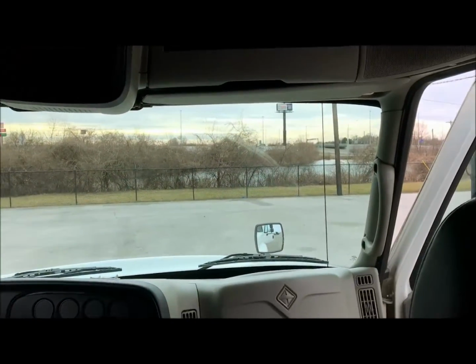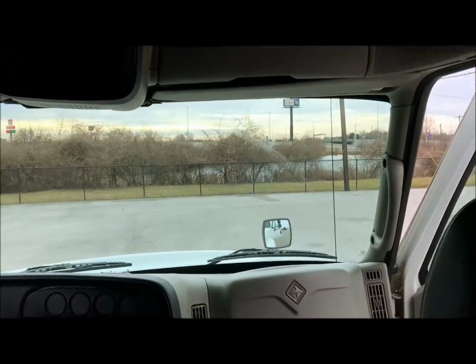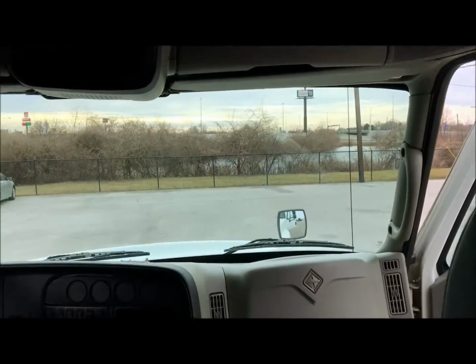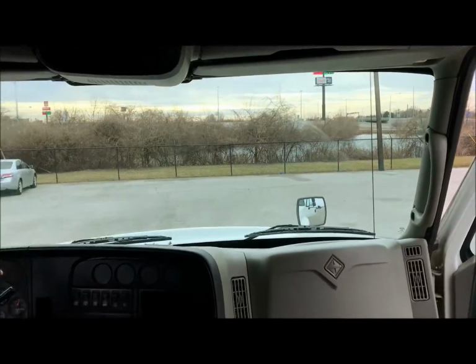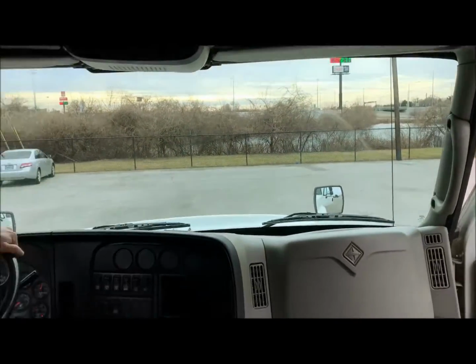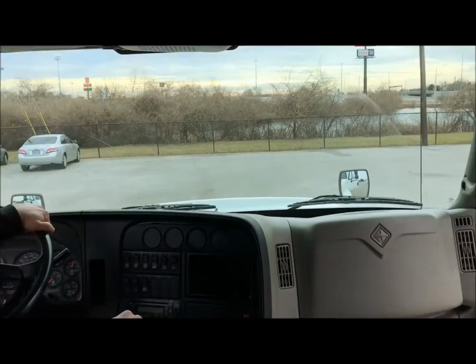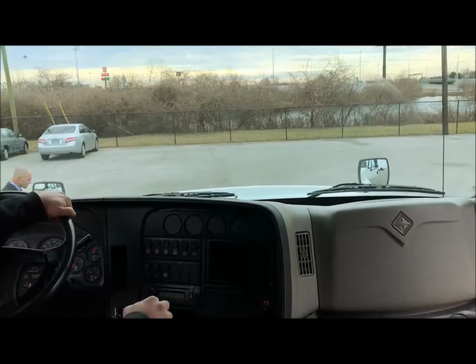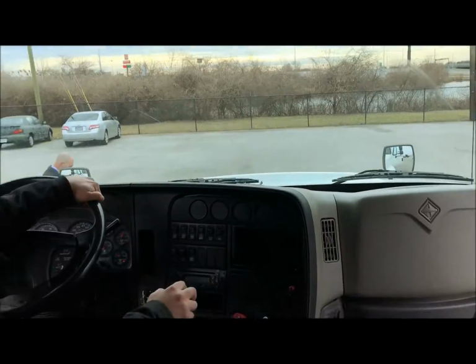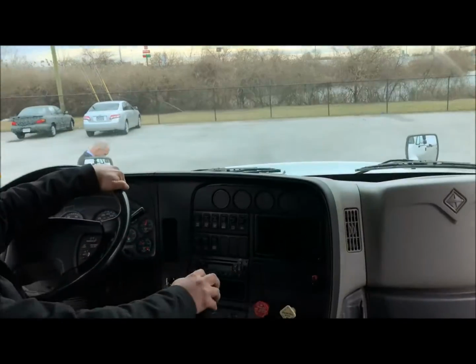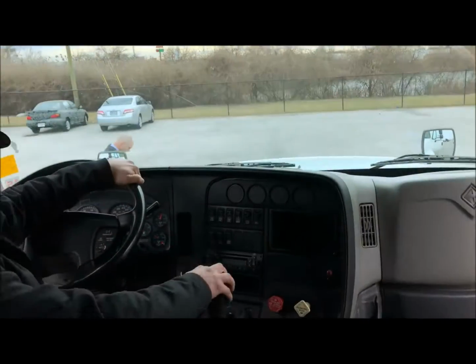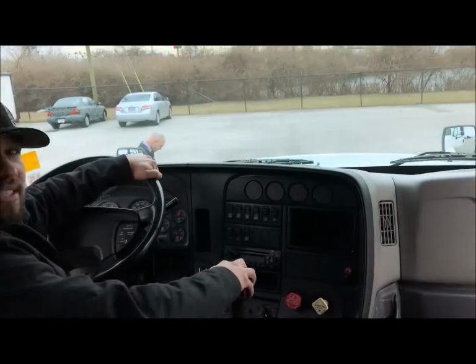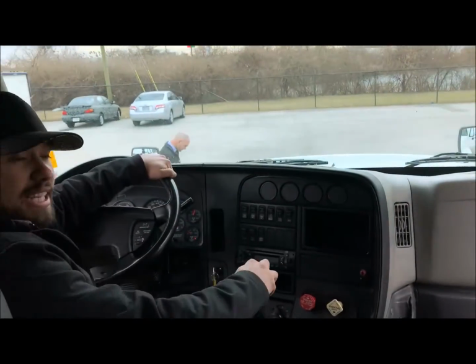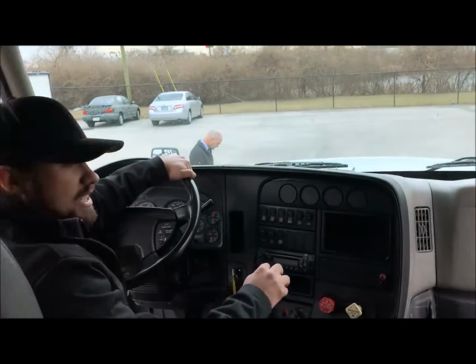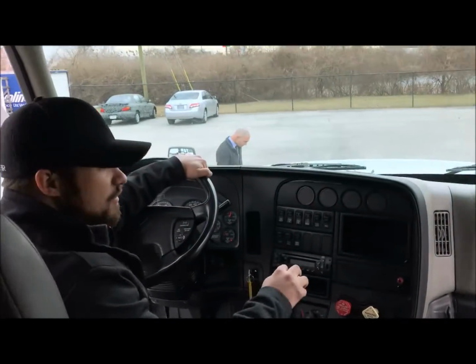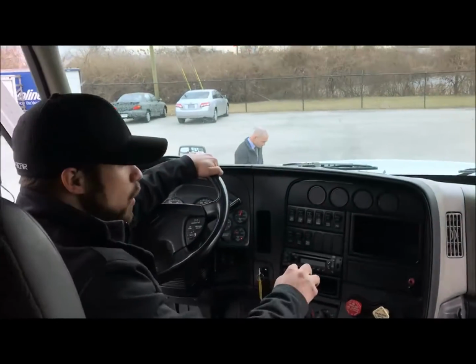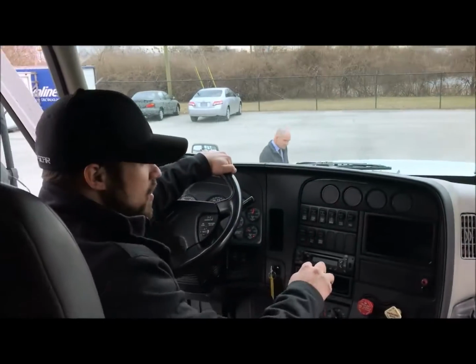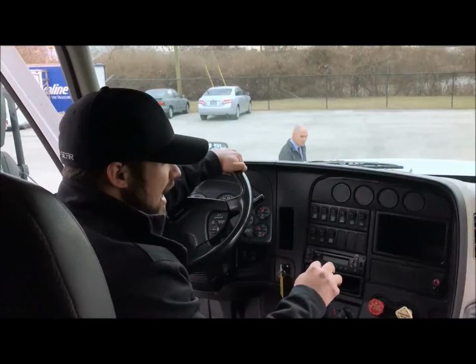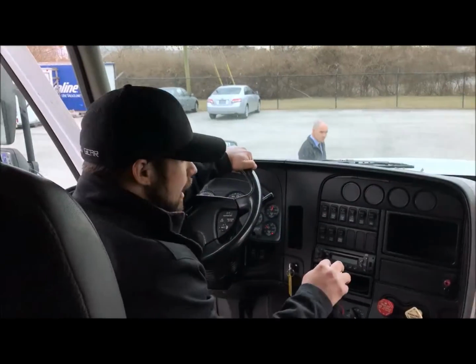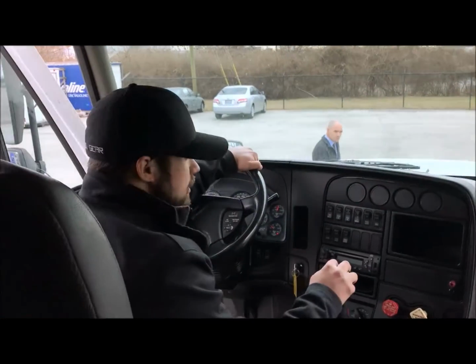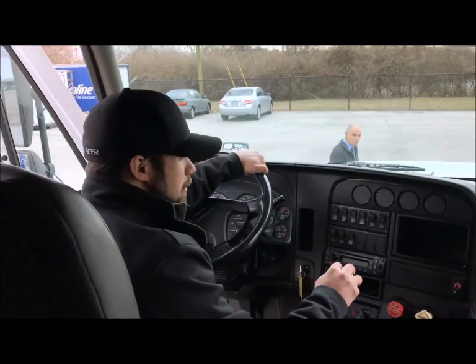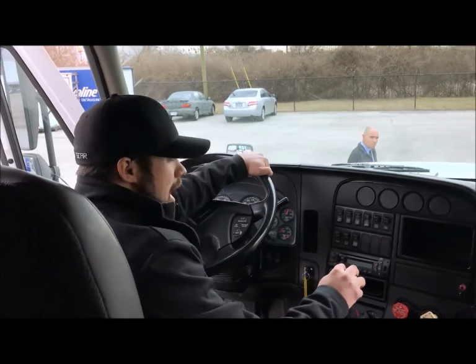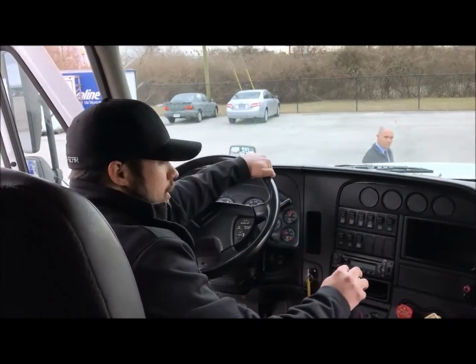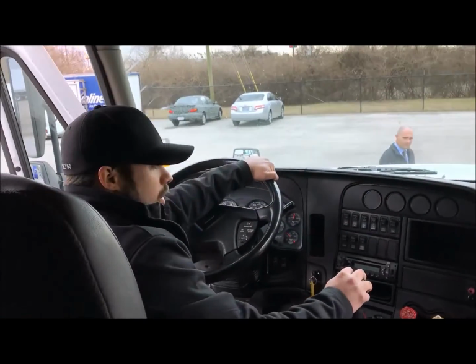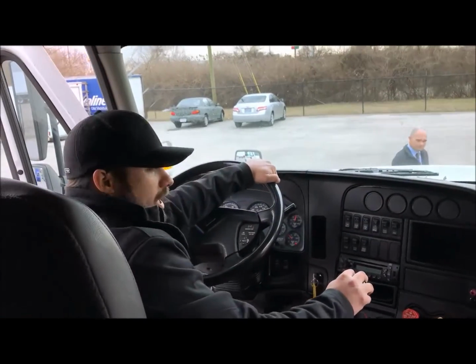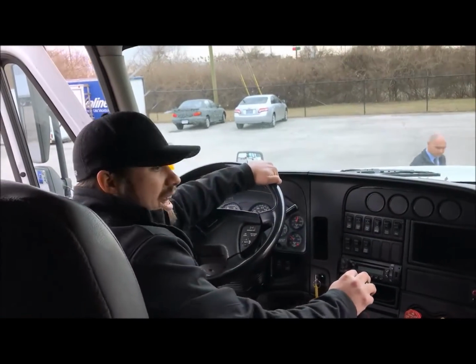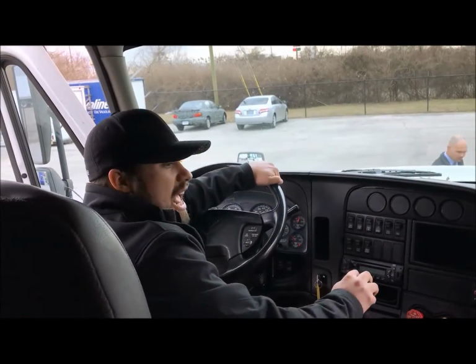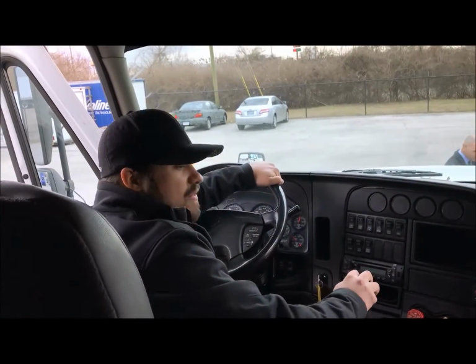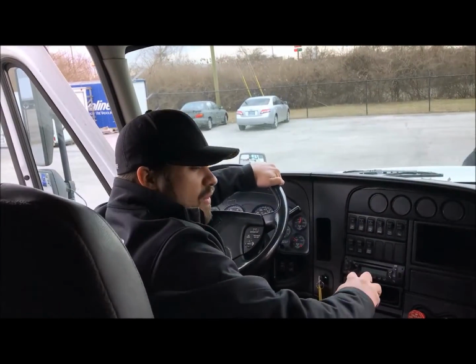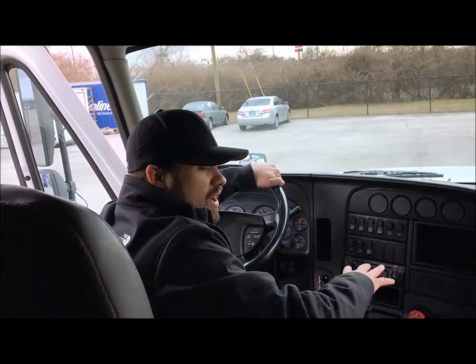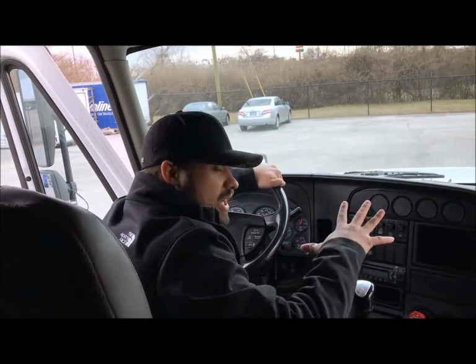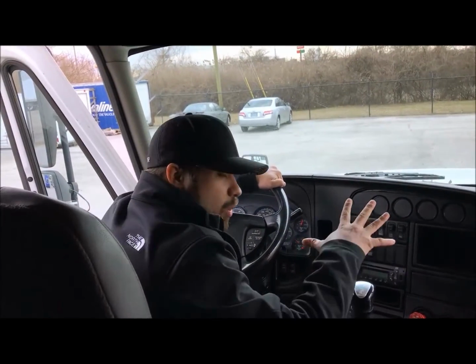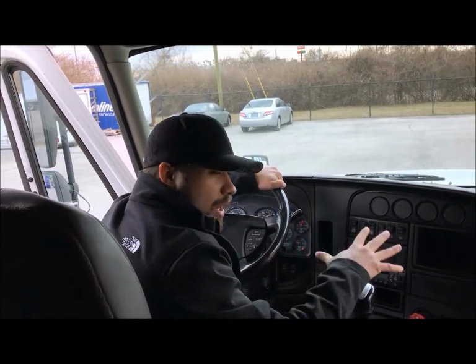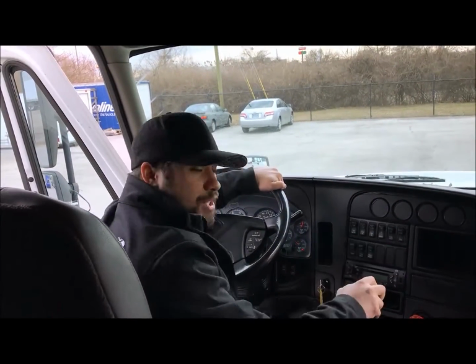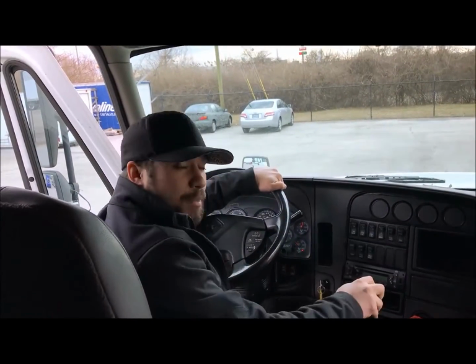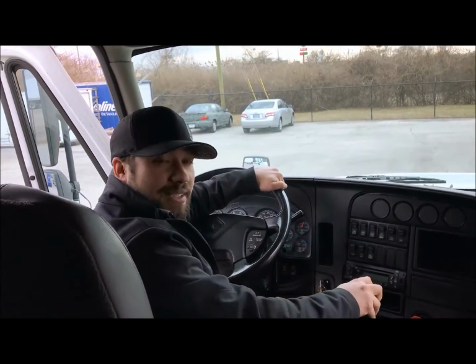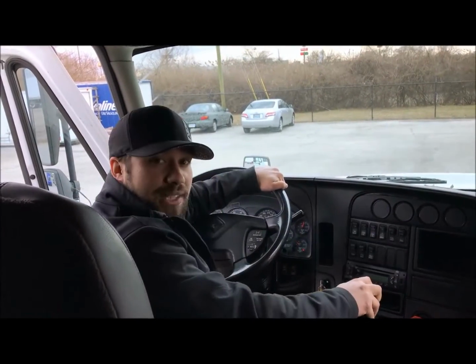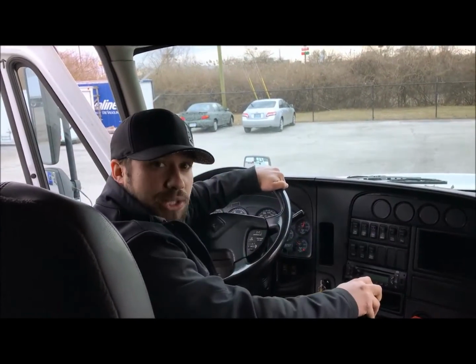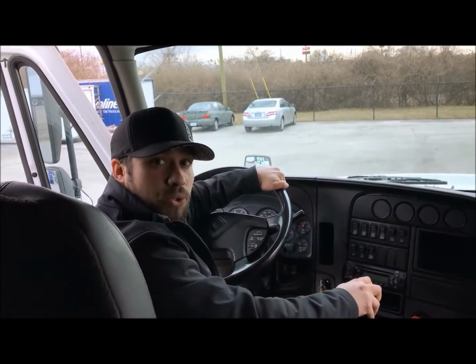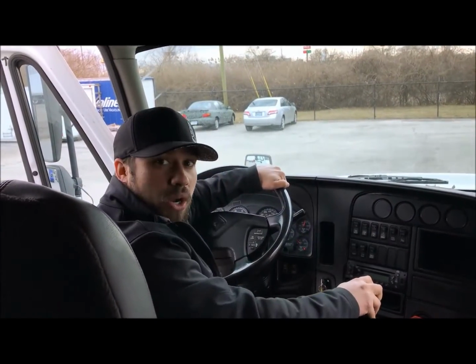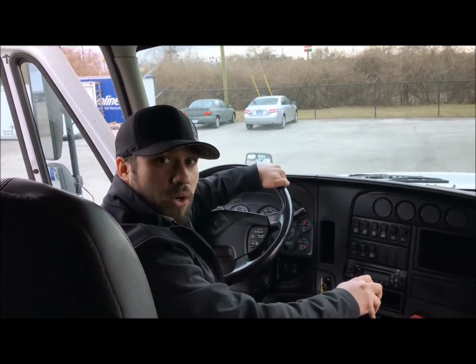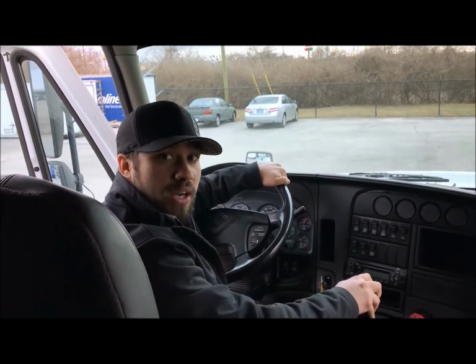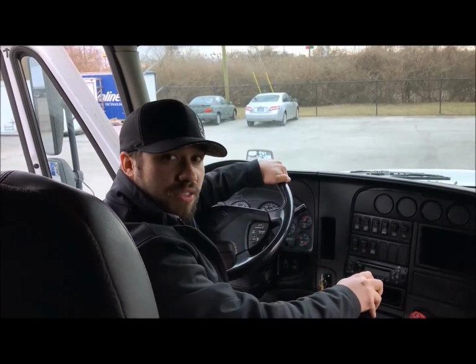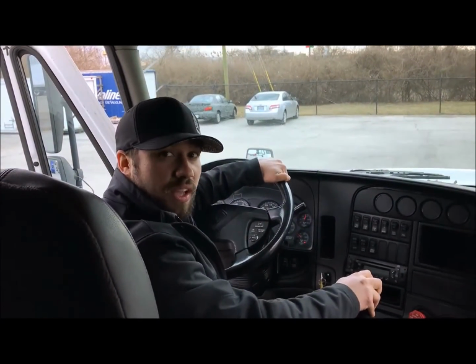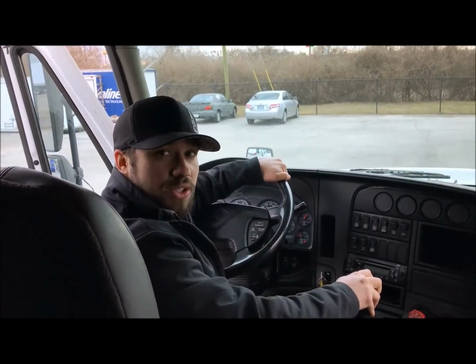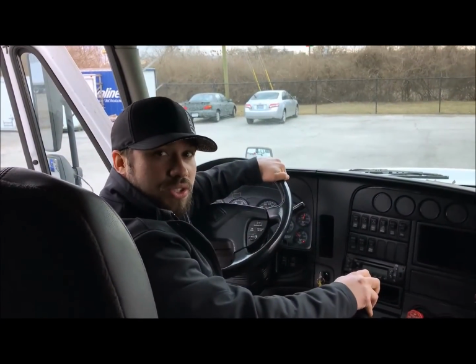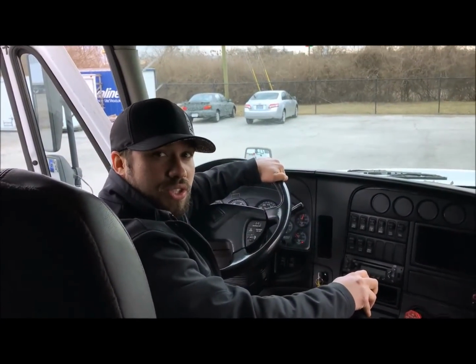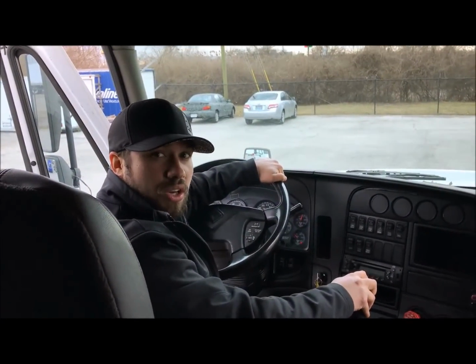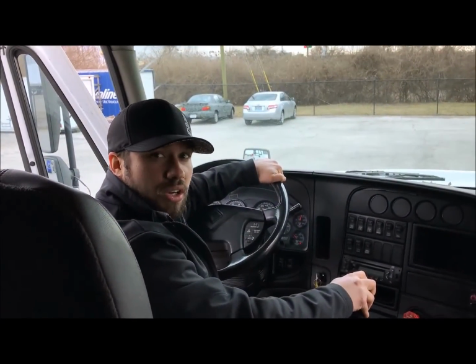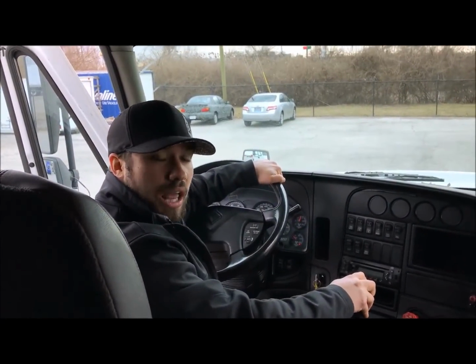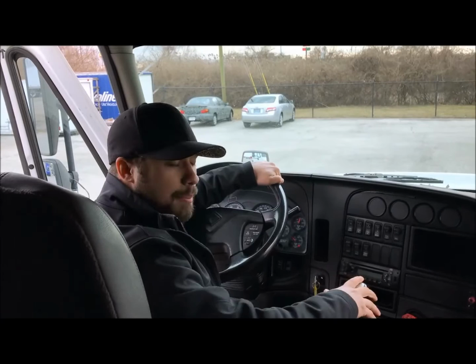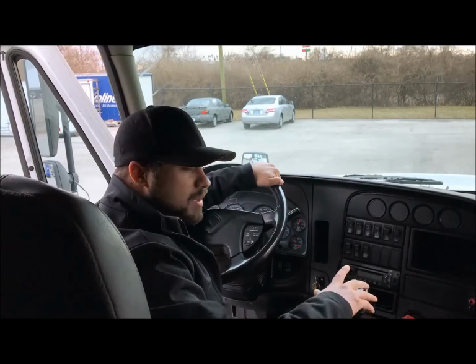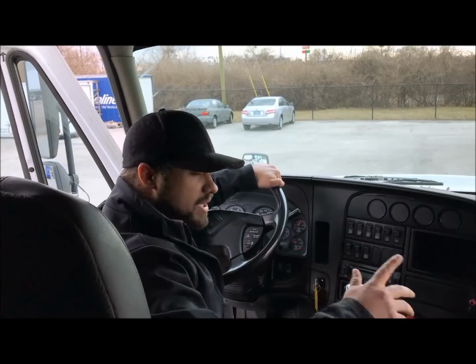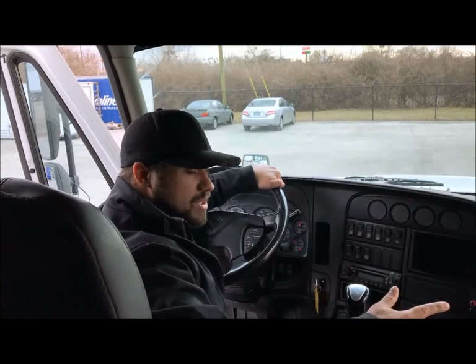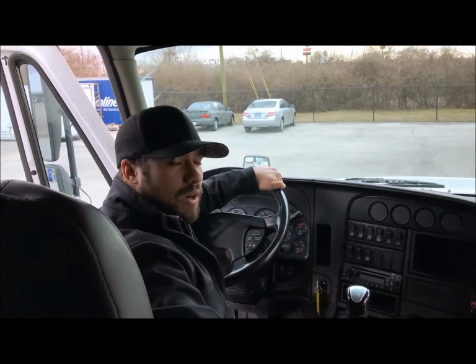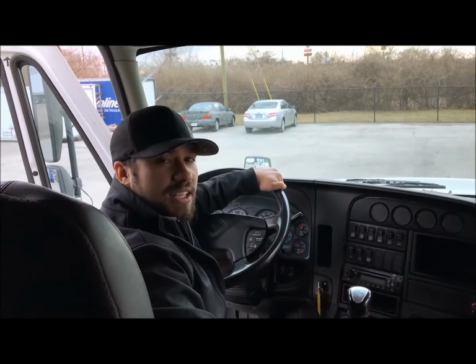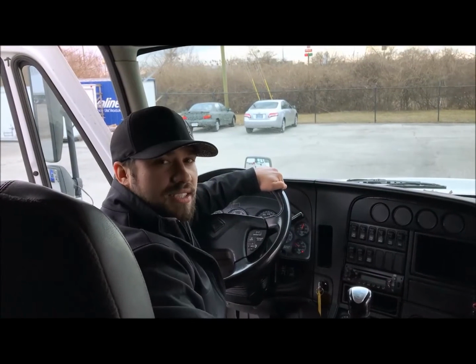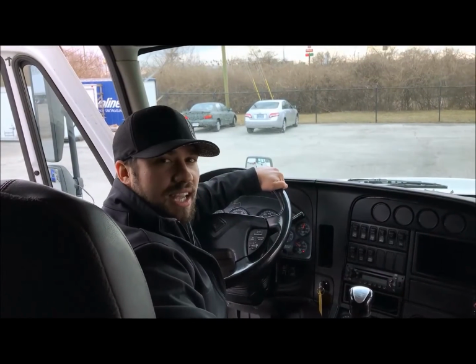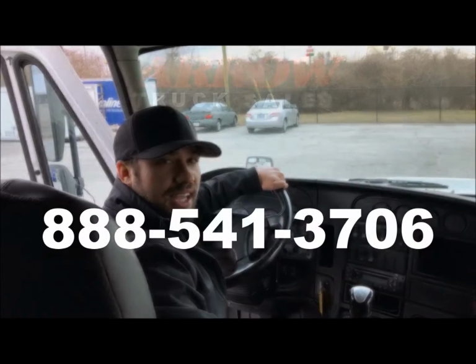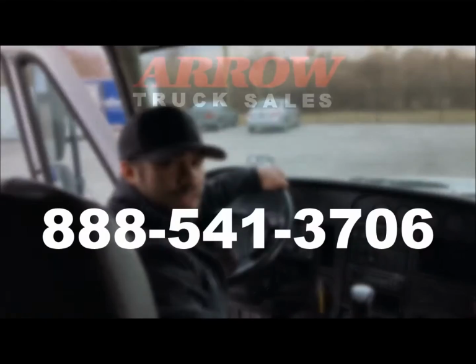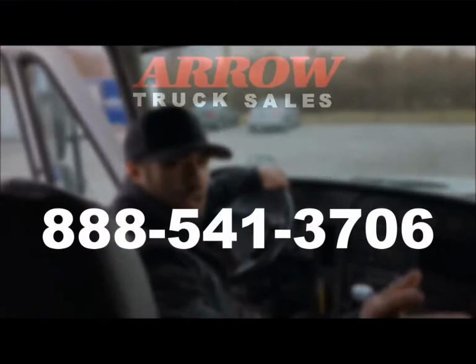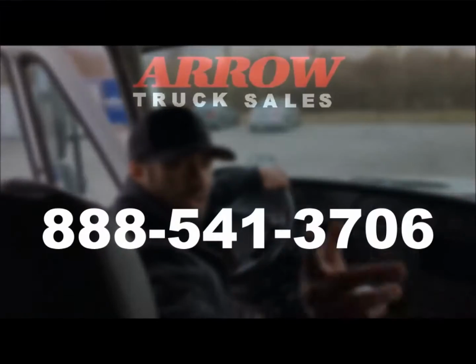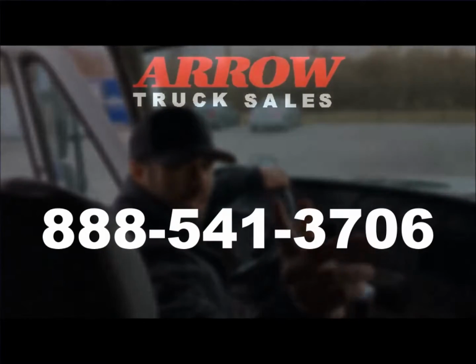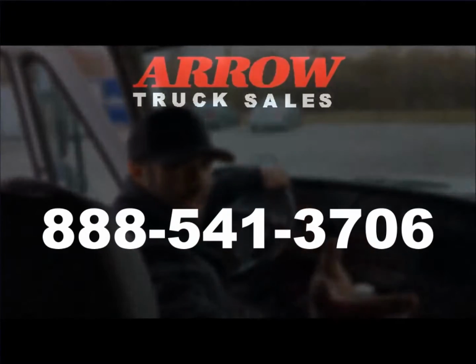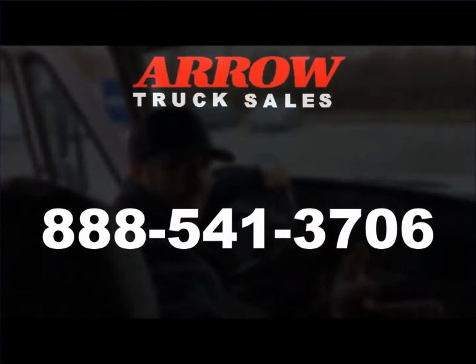This truck's got 564,000 miles on it. If you have any questions about this truck or anything else you see on our lot, please don't hesitate — give us a call.